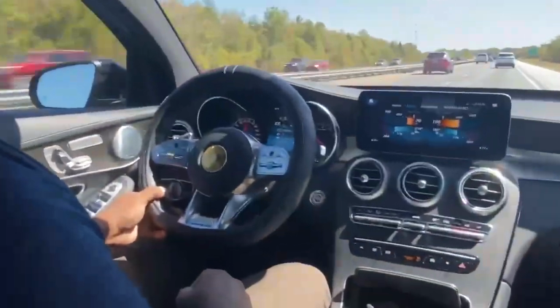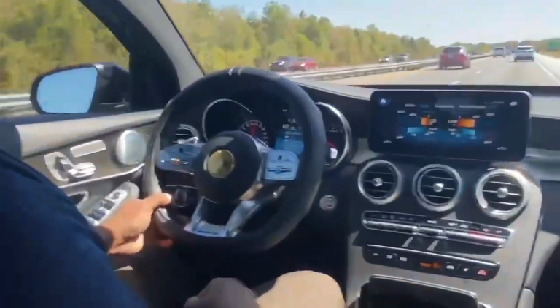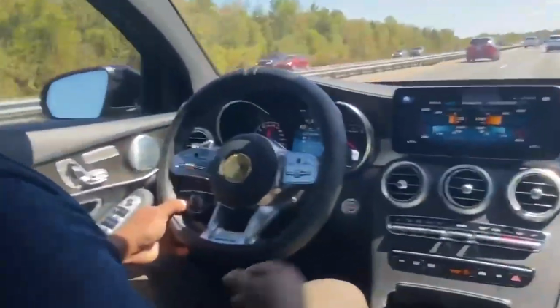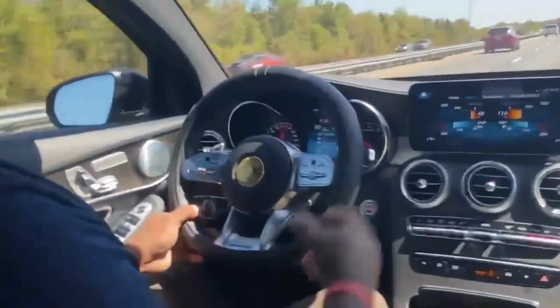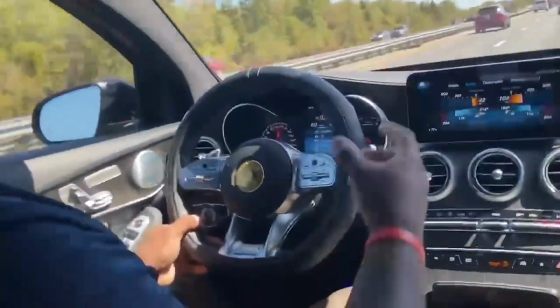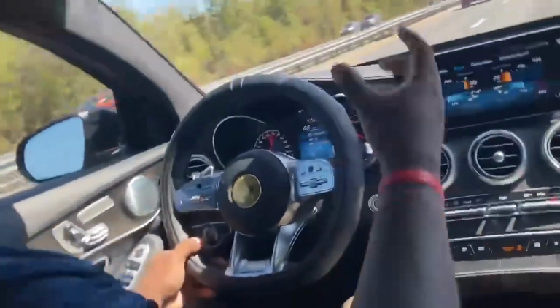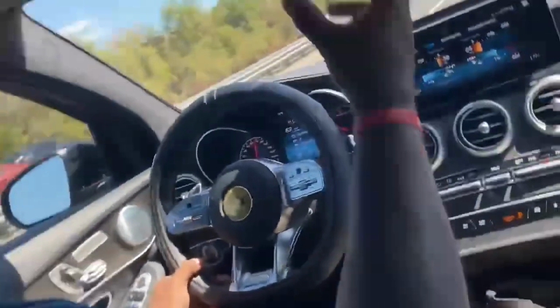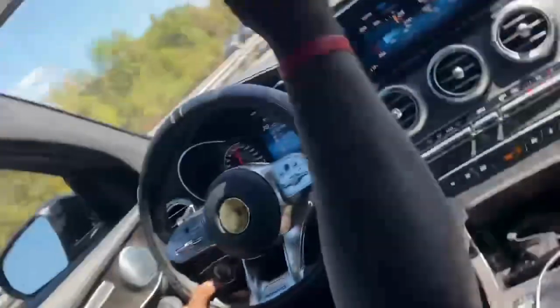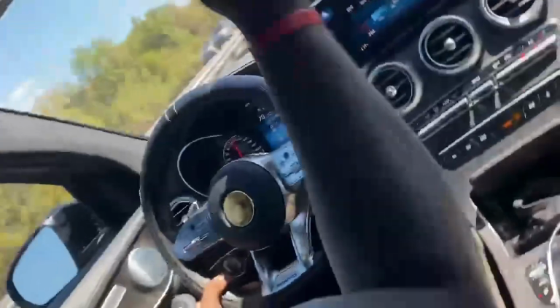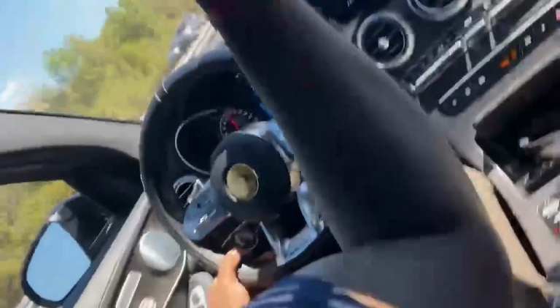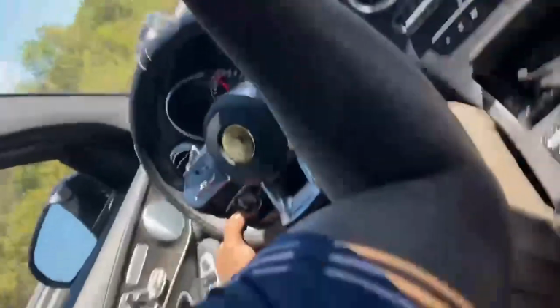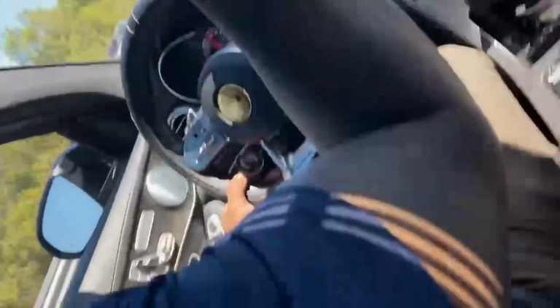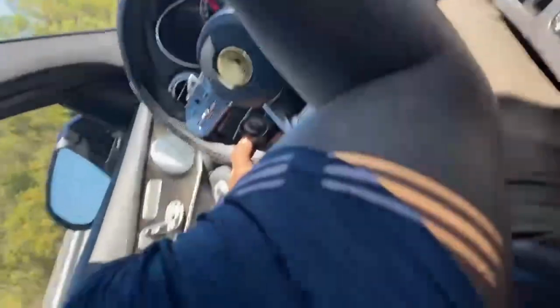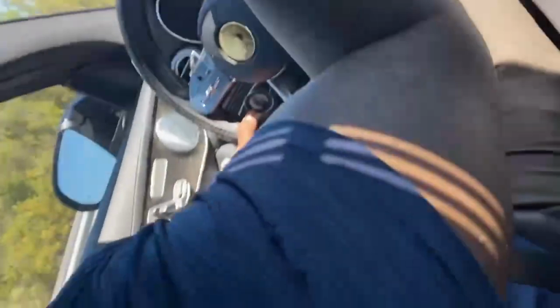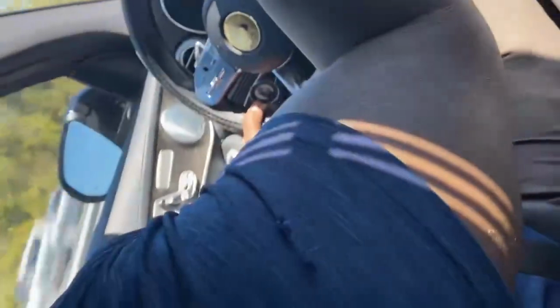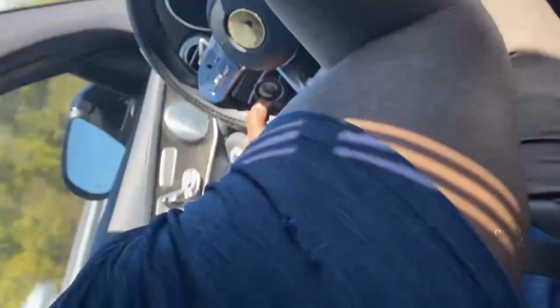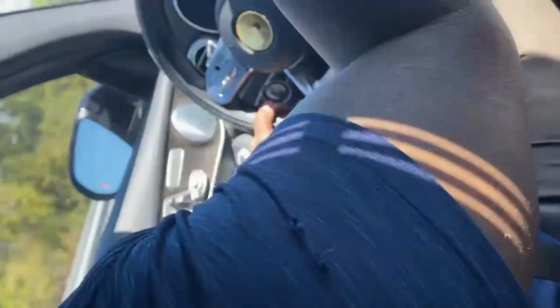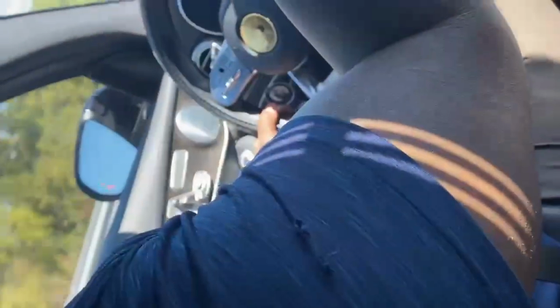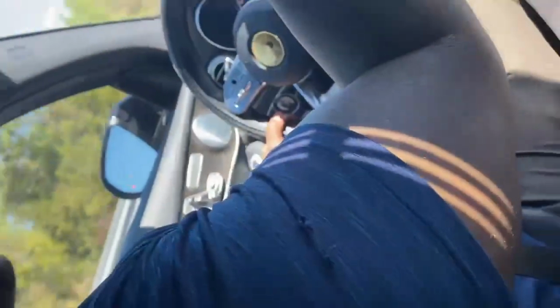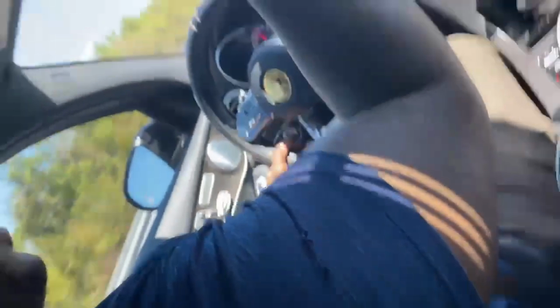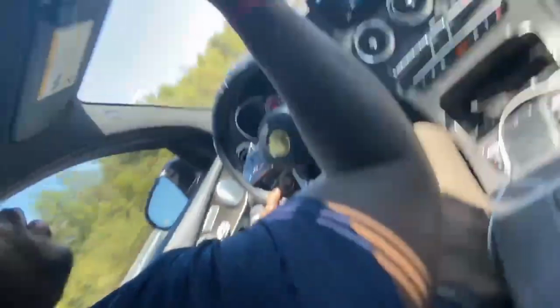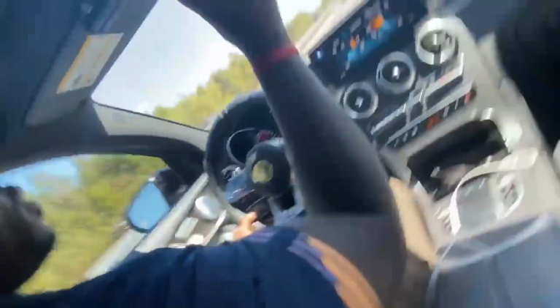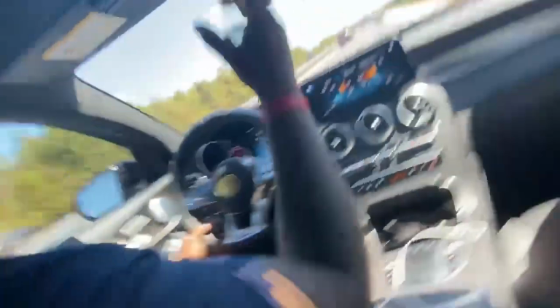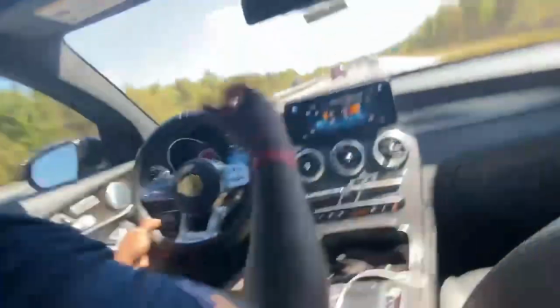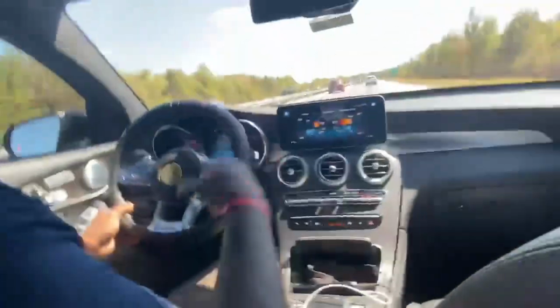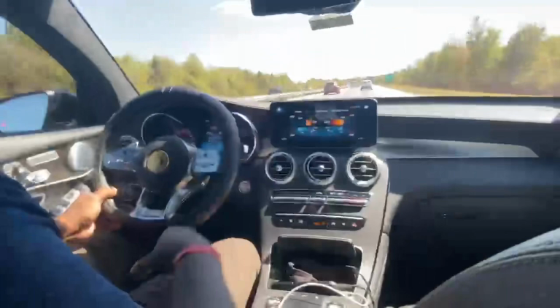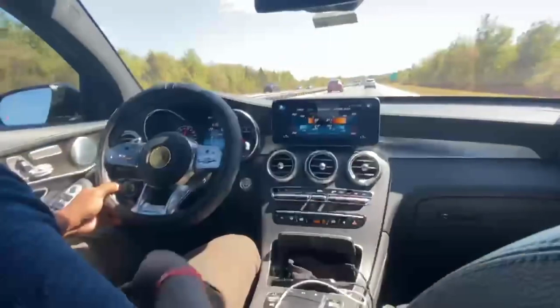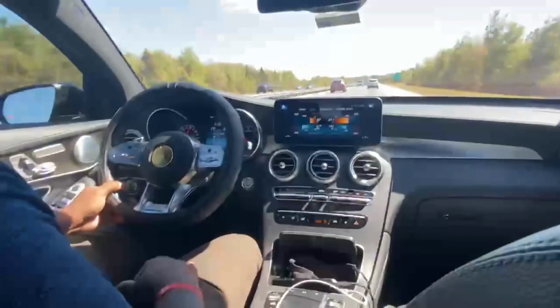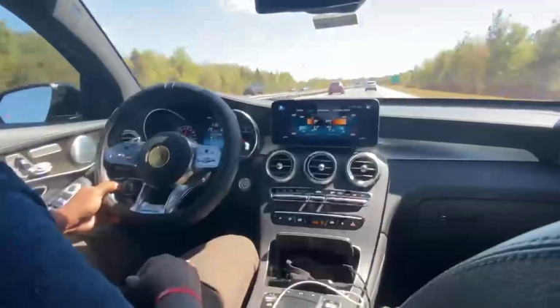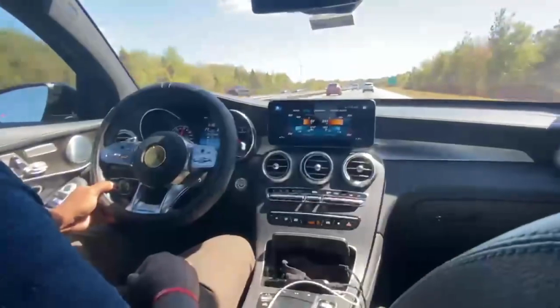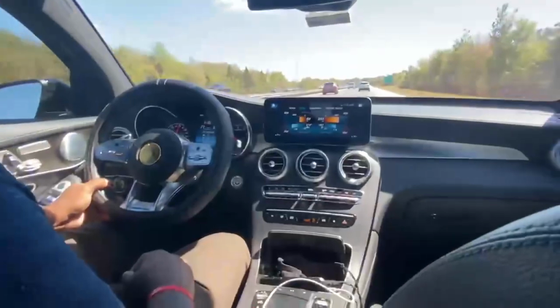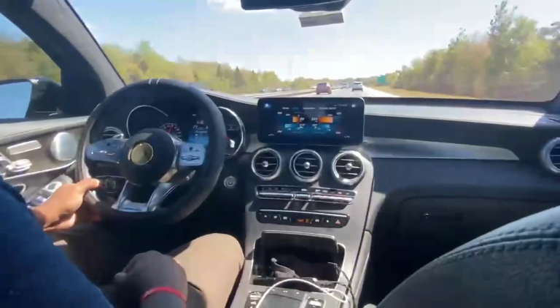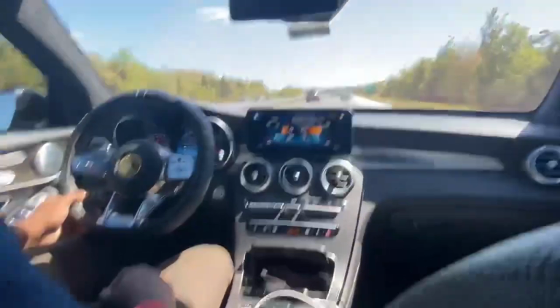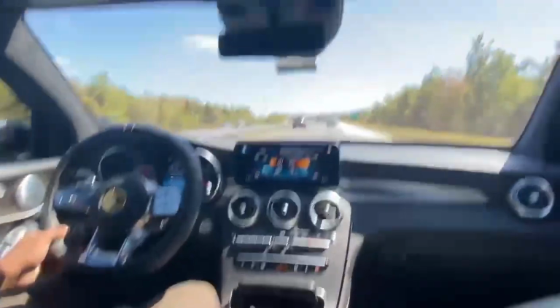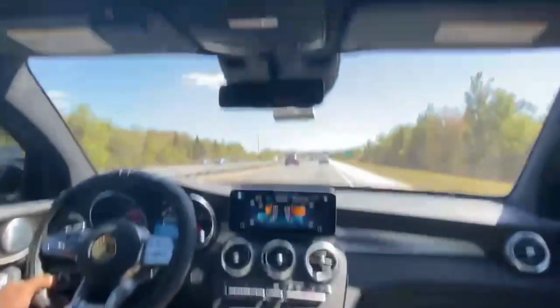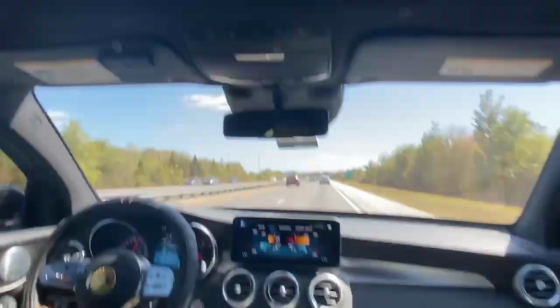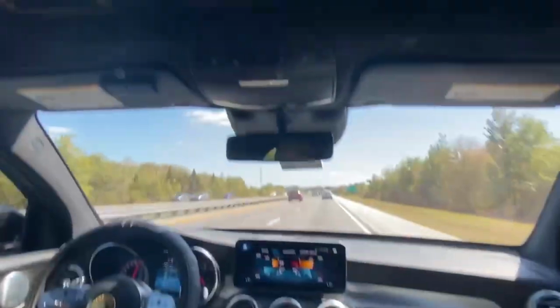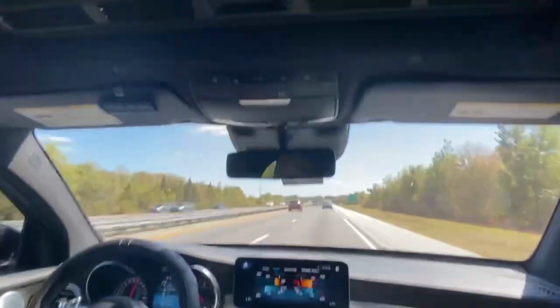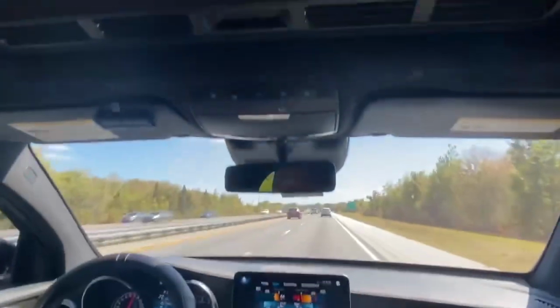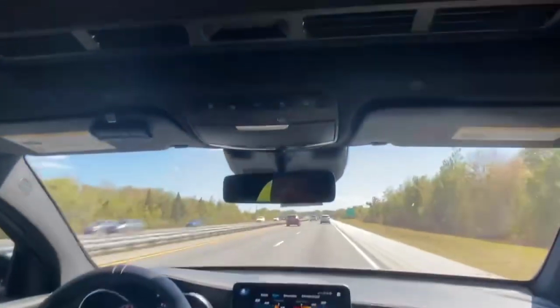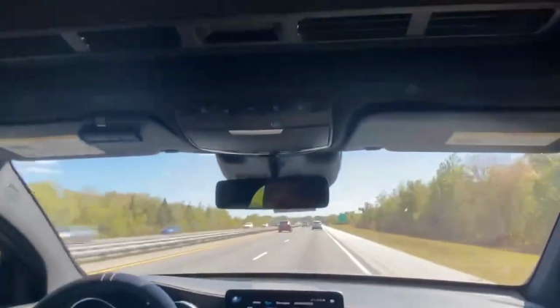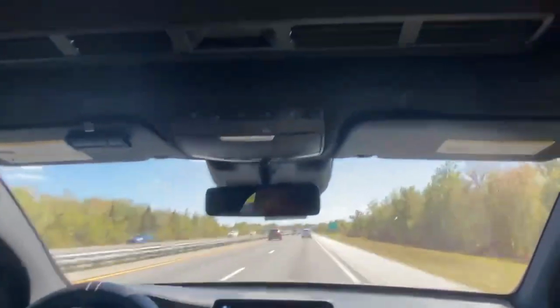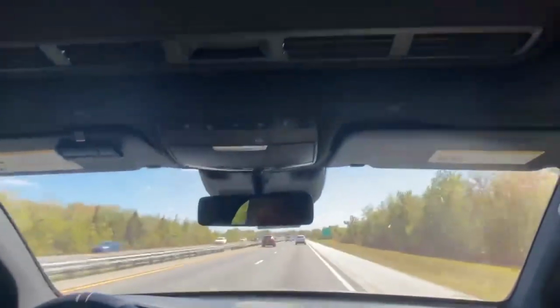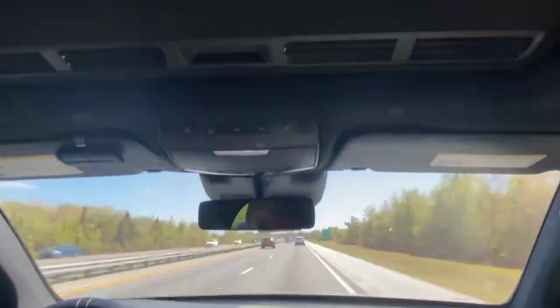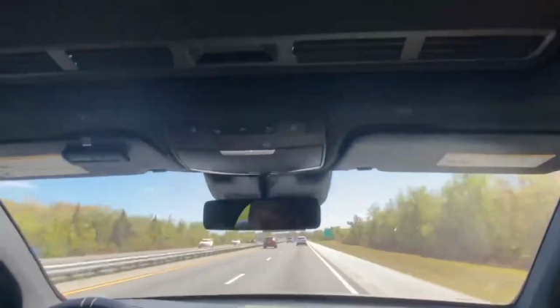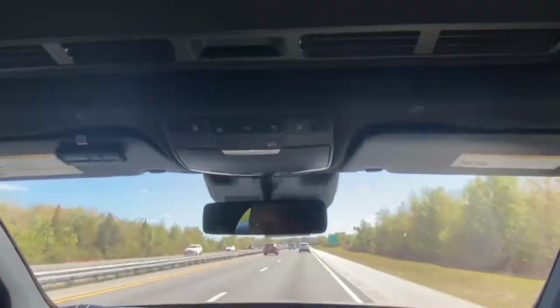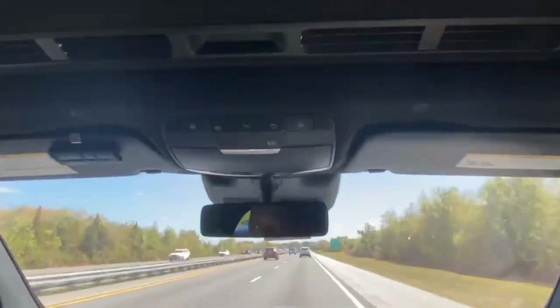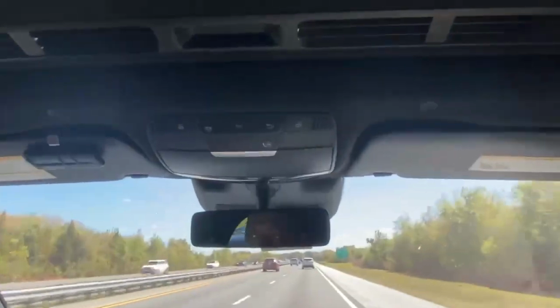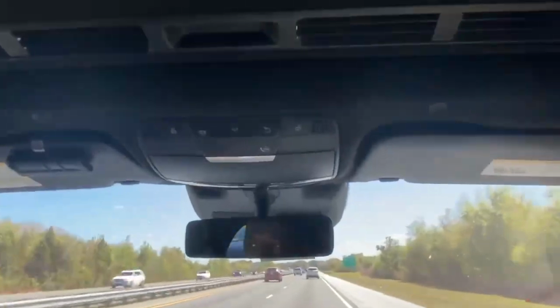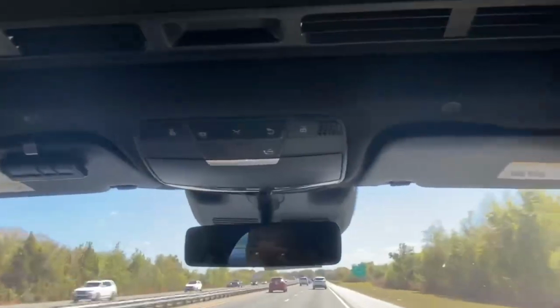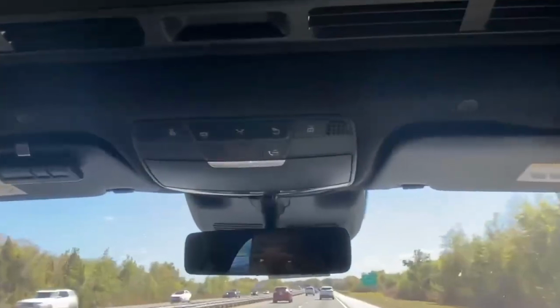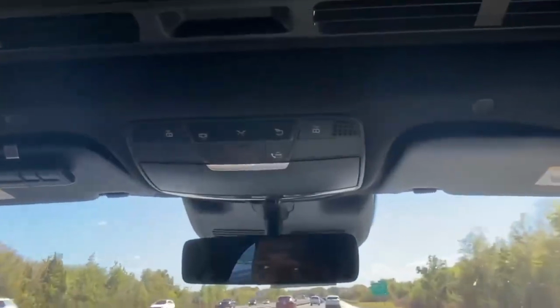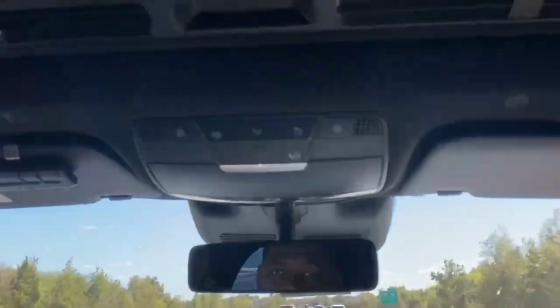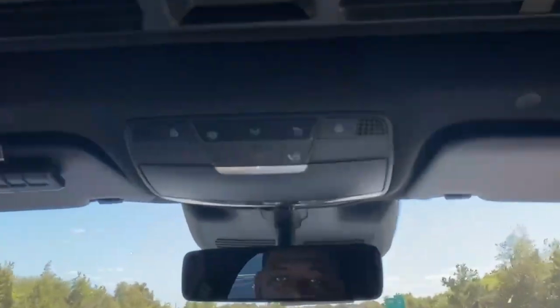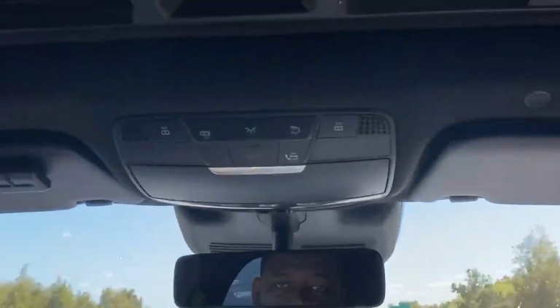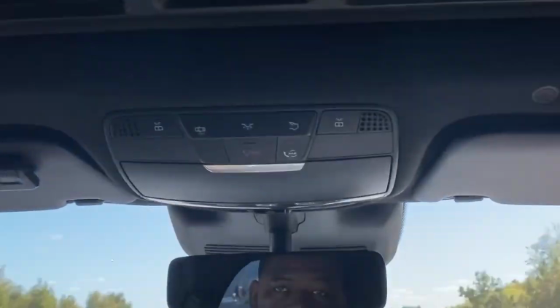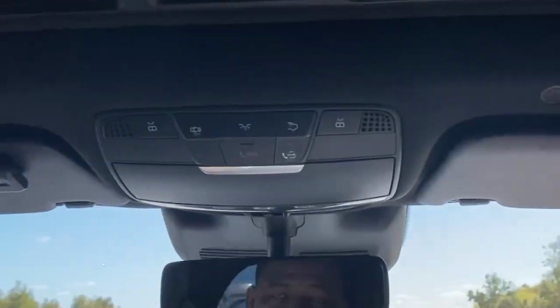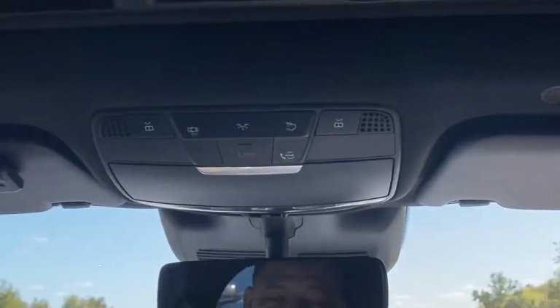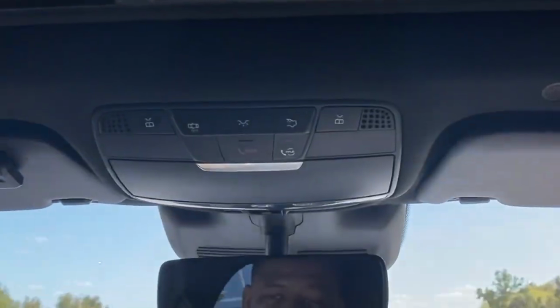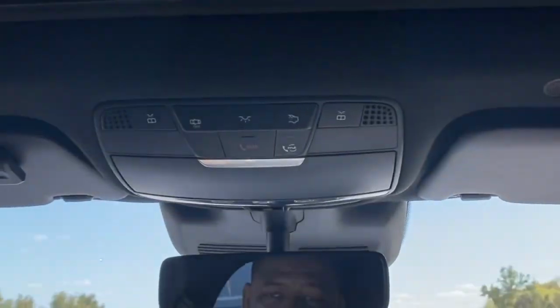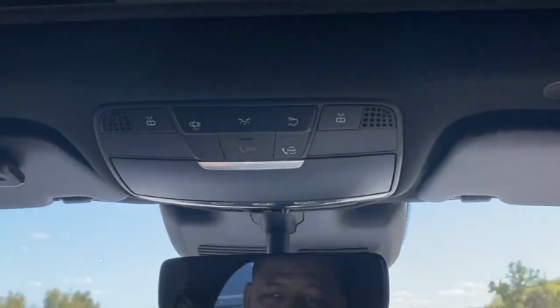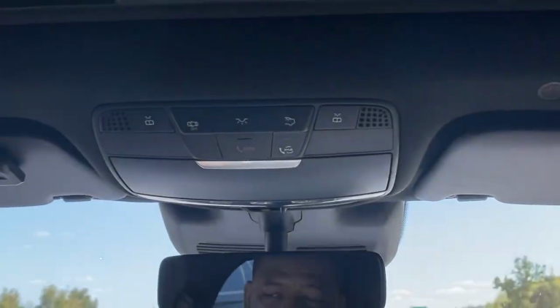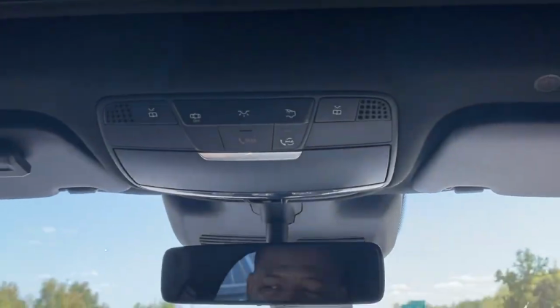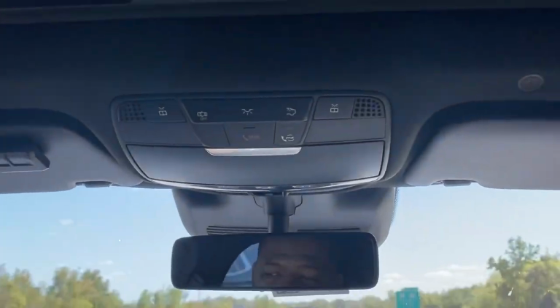Below you have all your lighting features, and that's pretty much it for the interior.